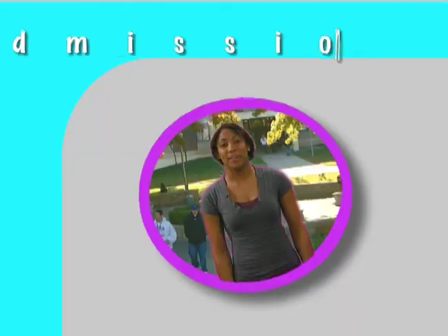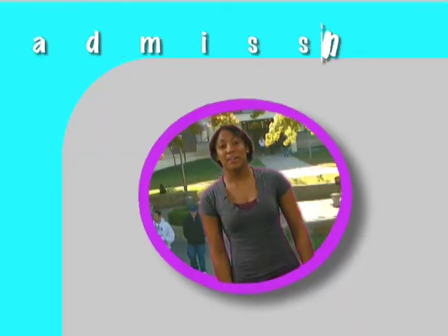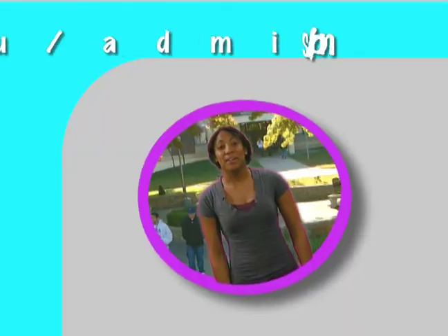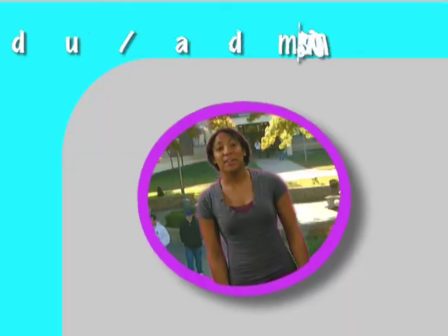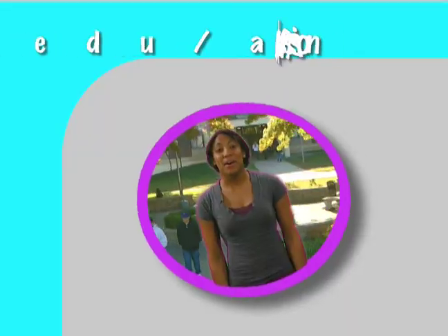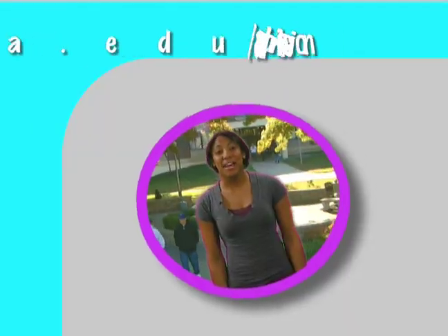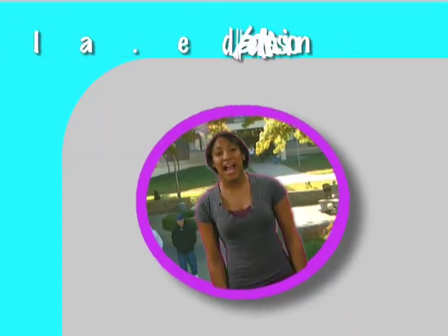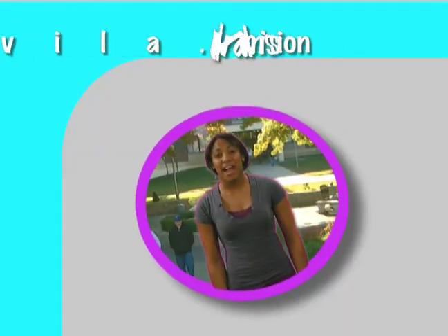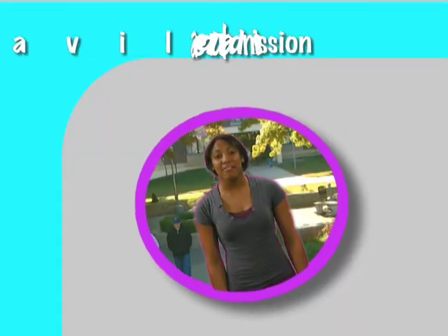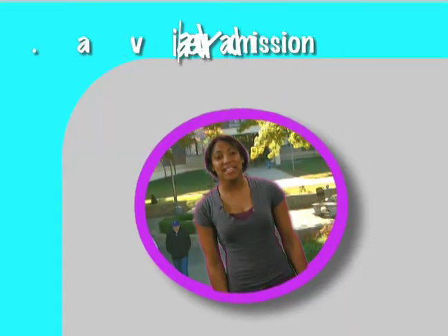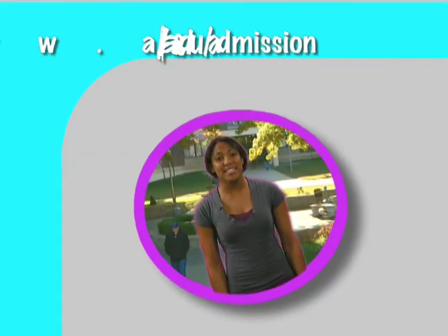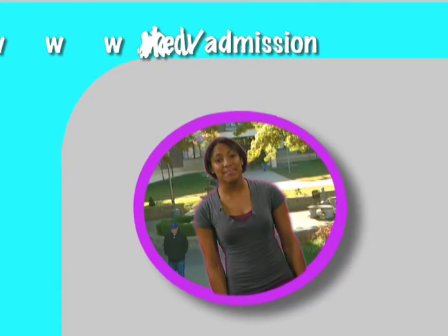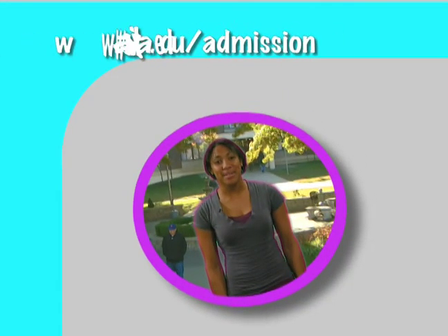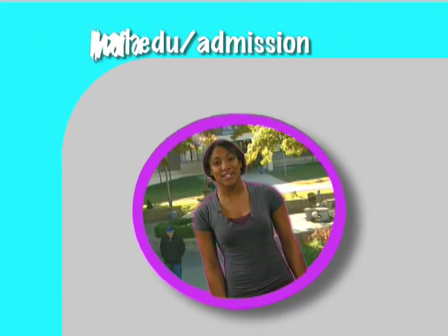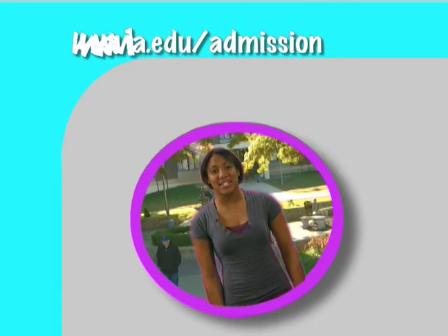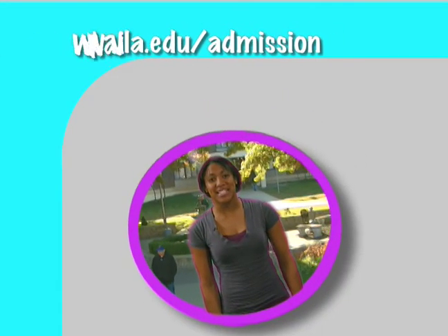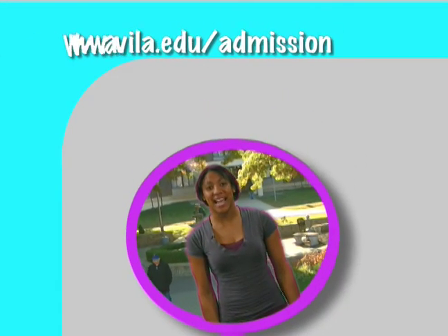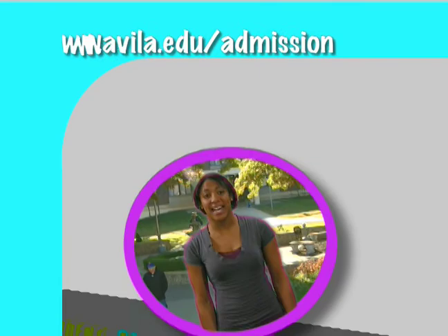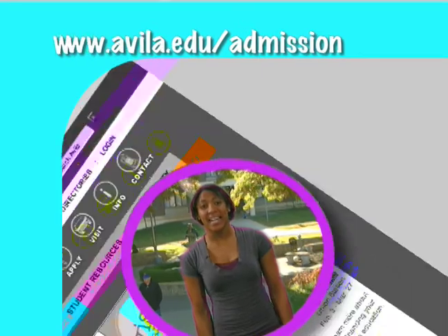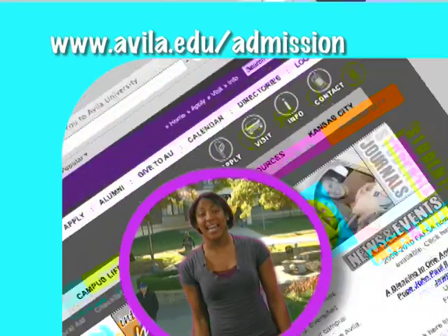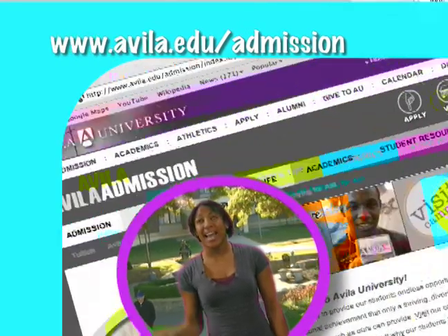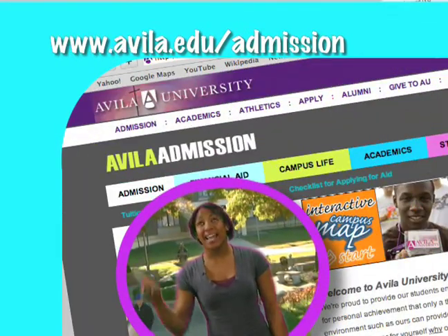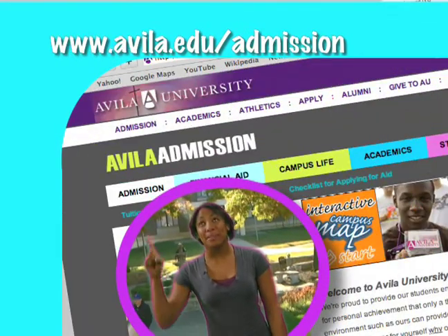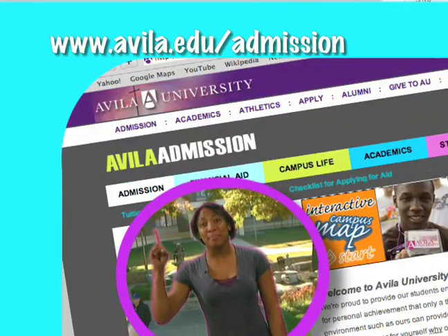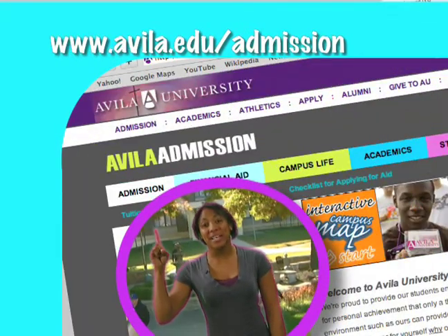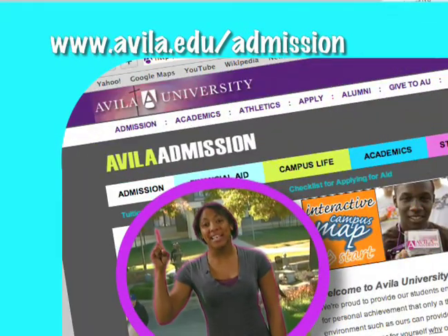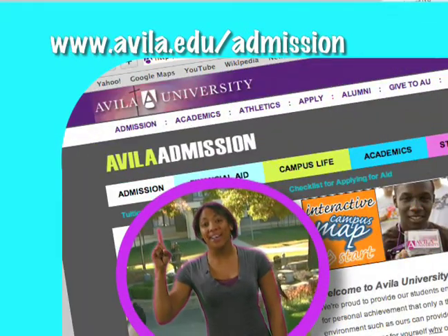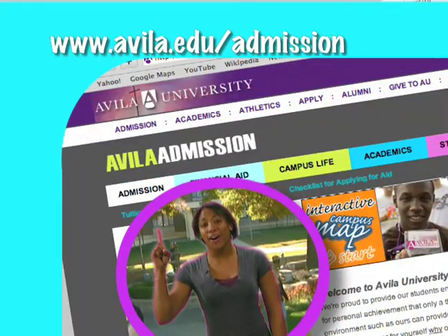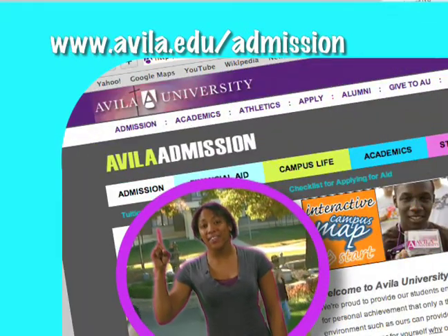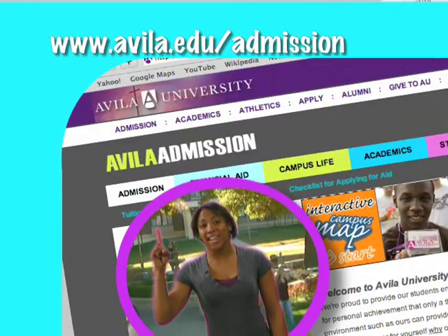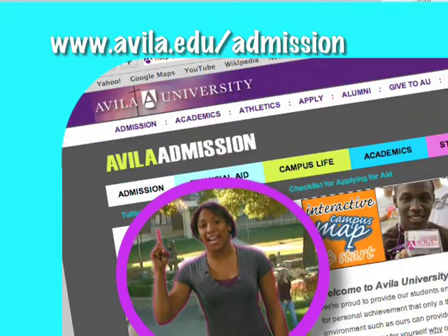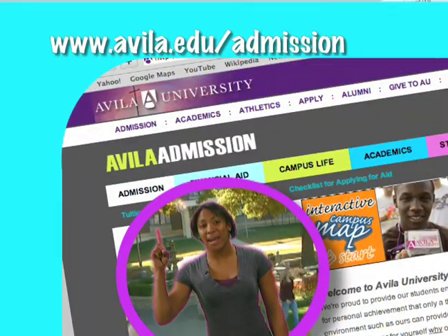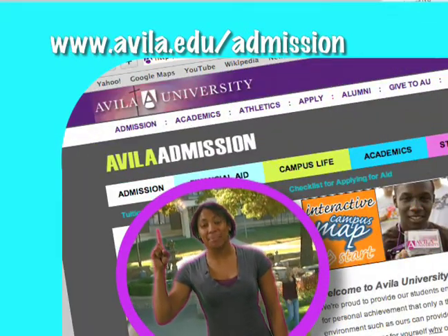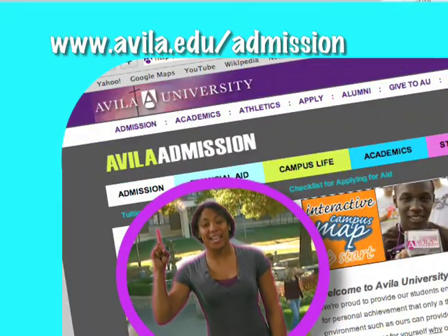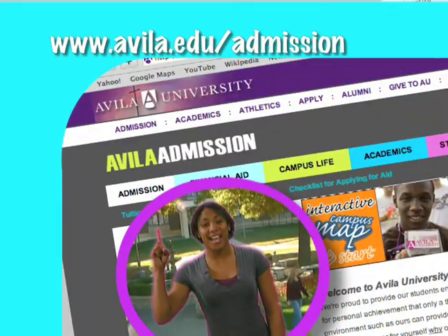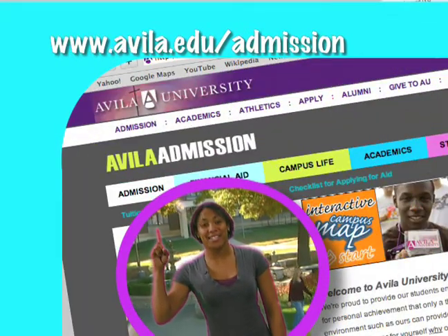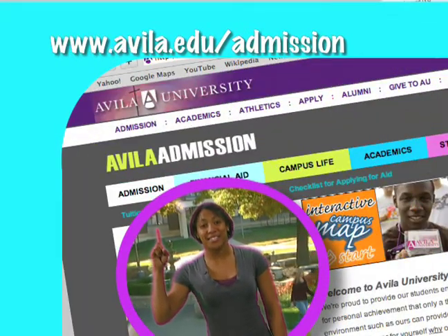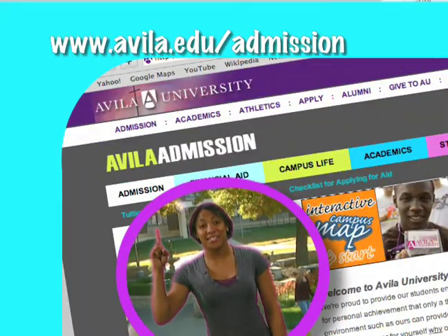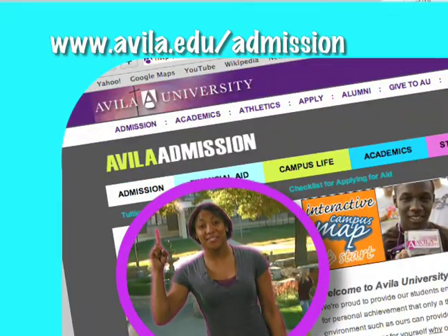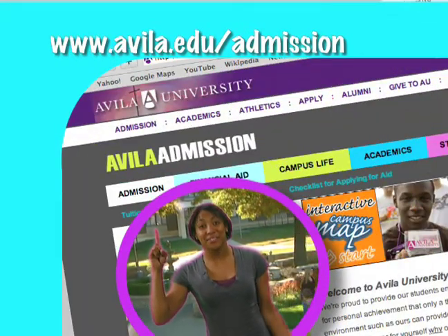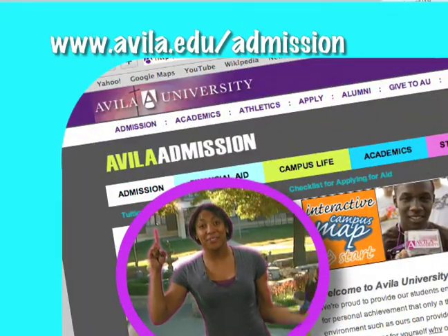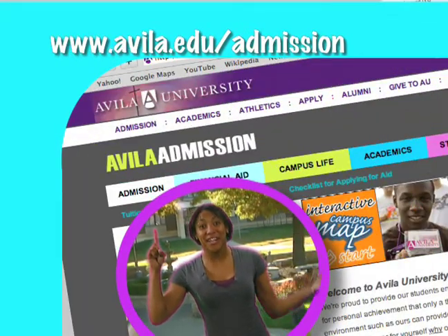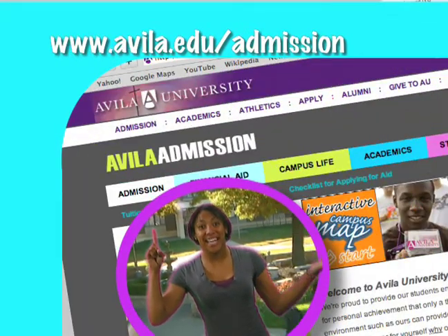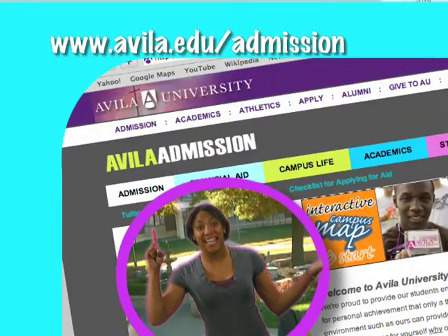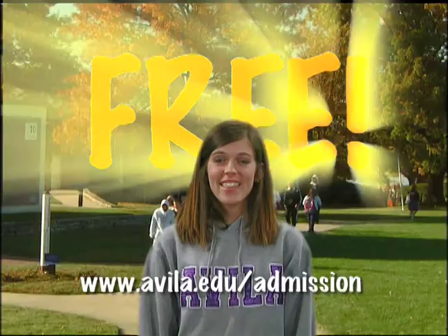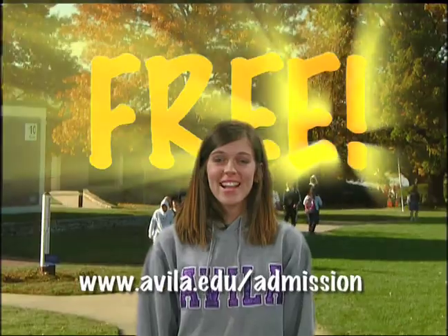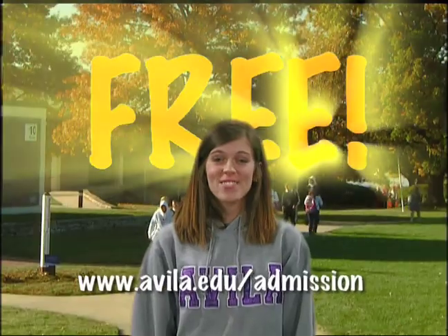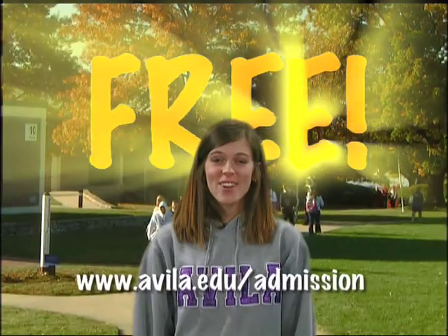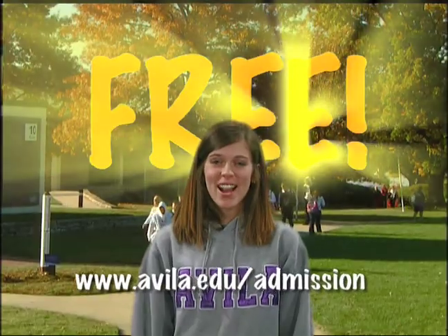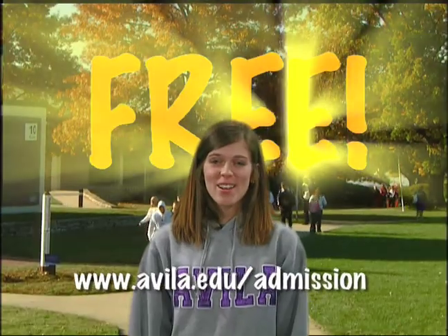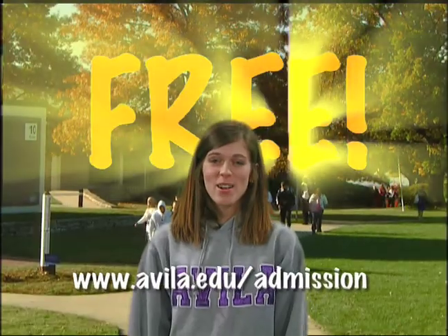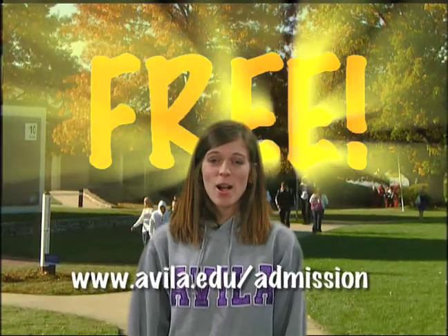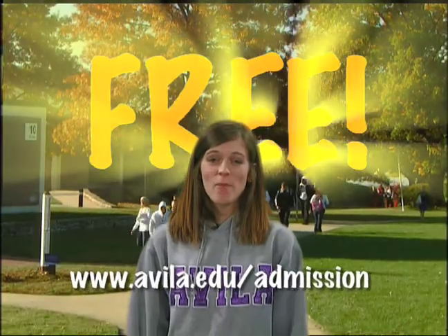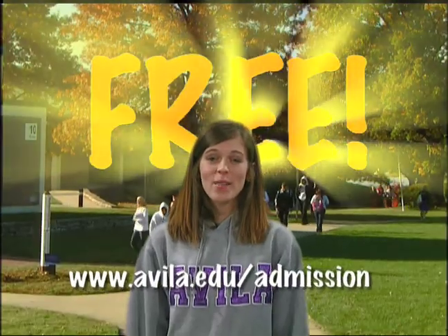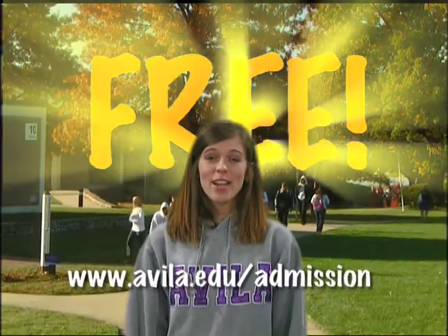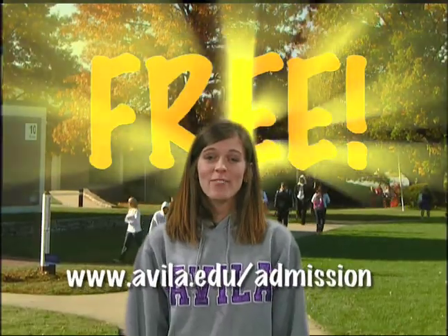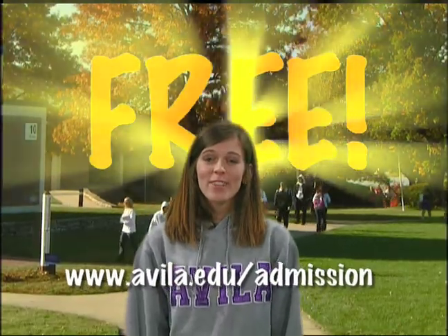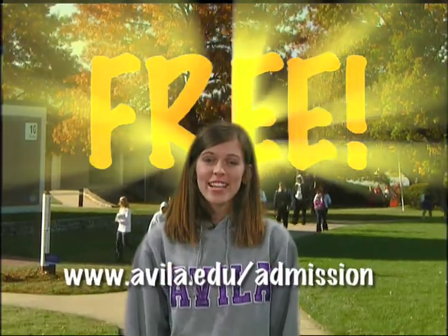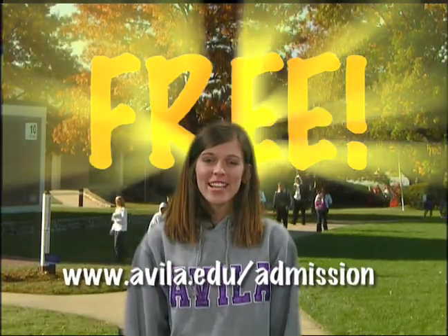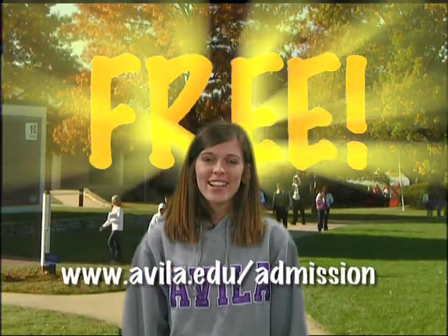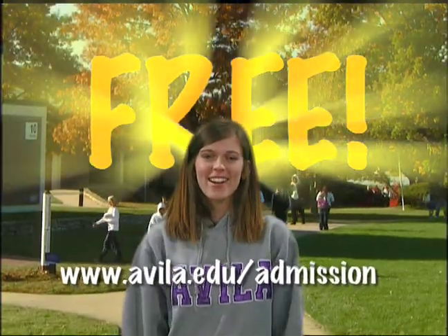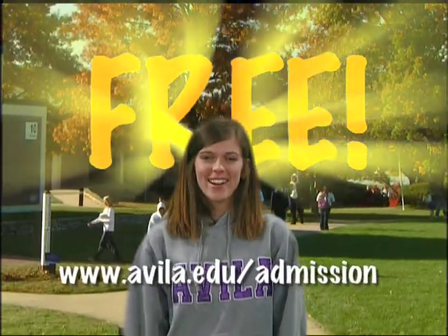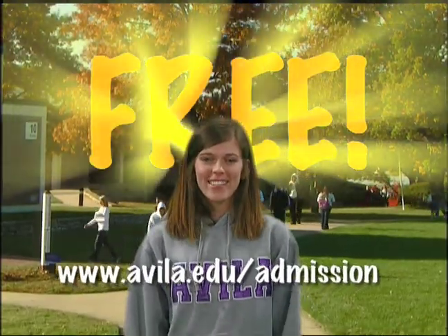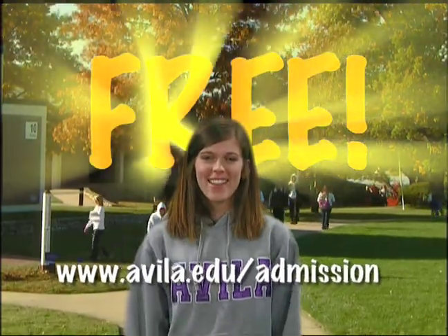Go to Avala's admission site and complete an online application, free! That's right, apply free online.